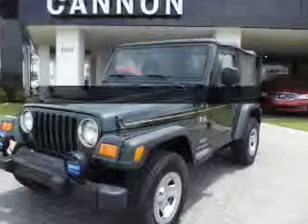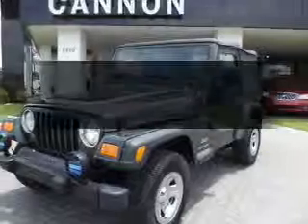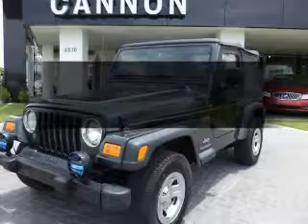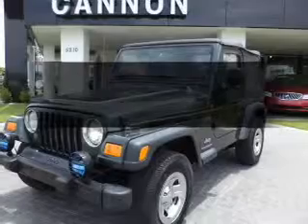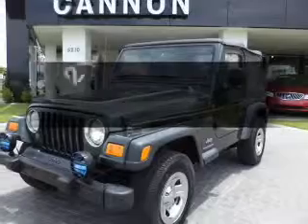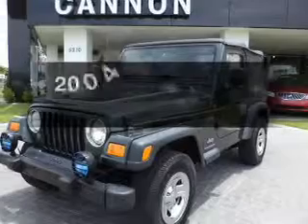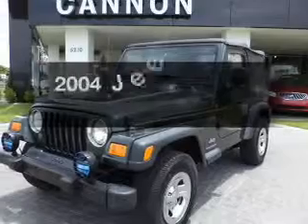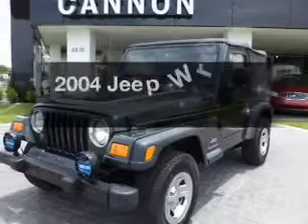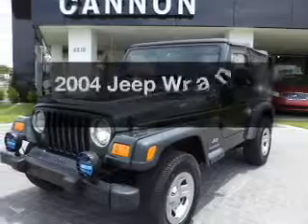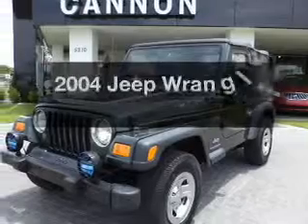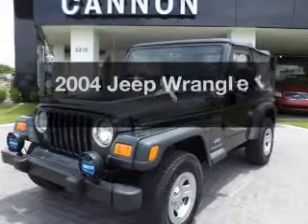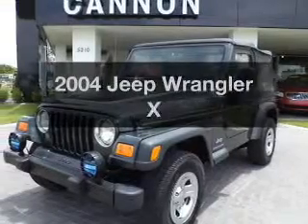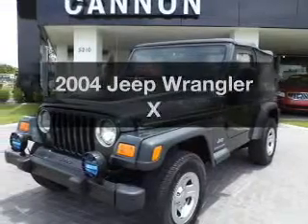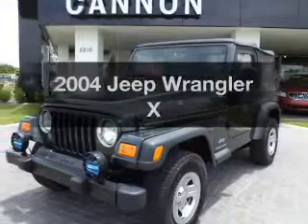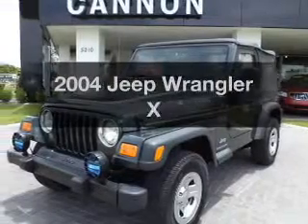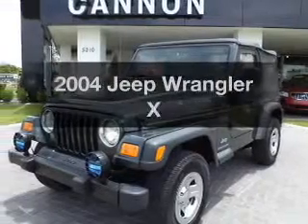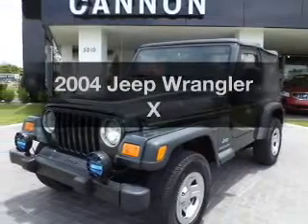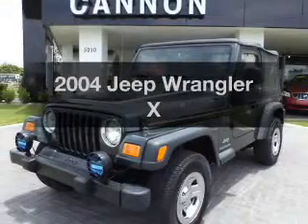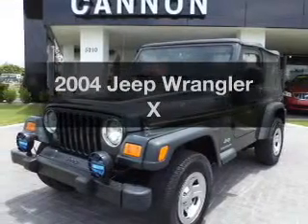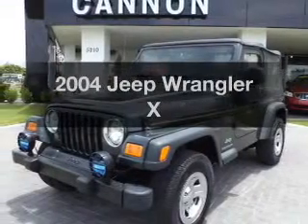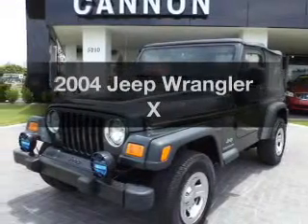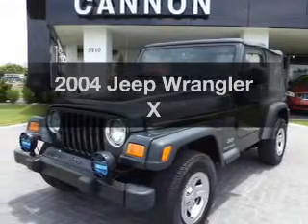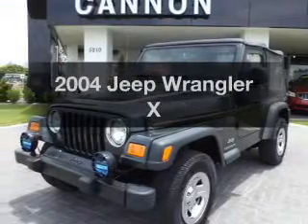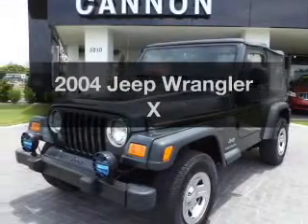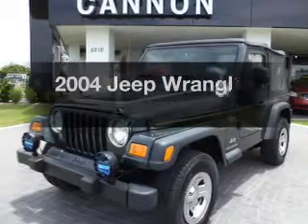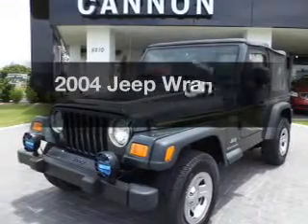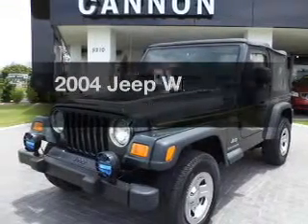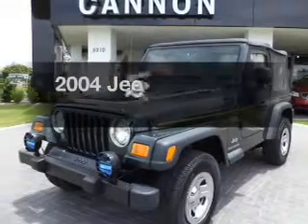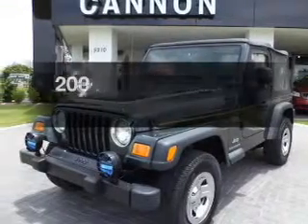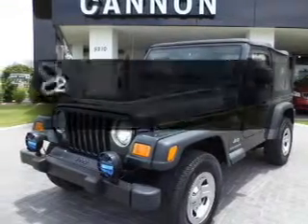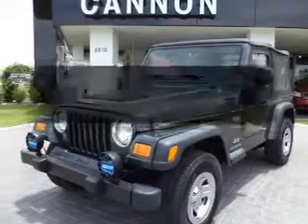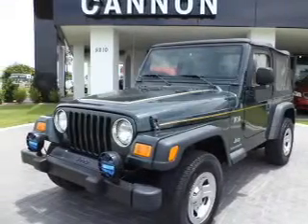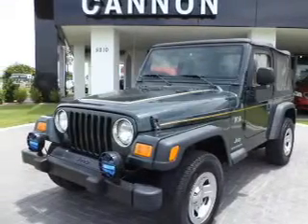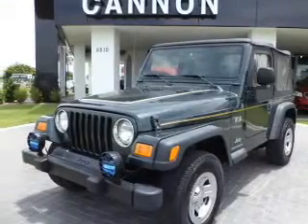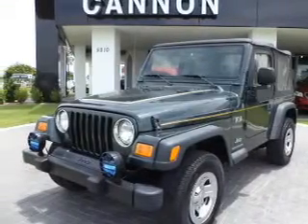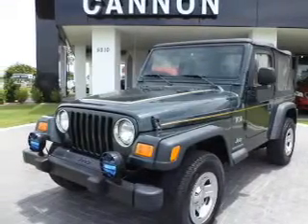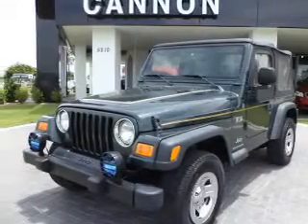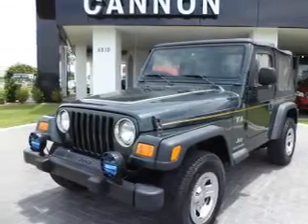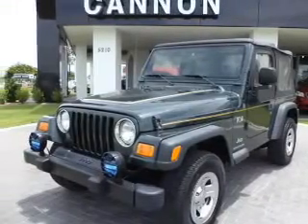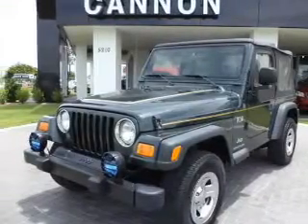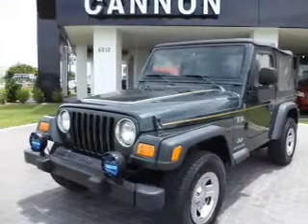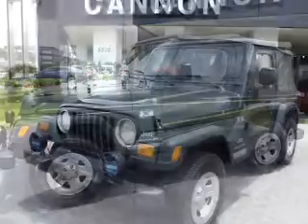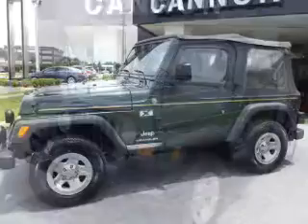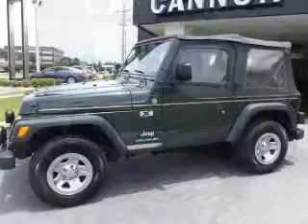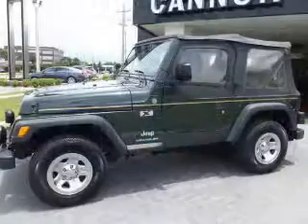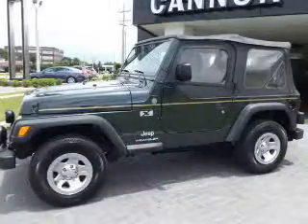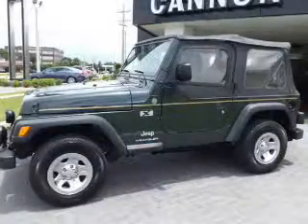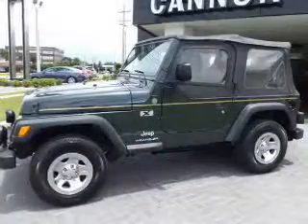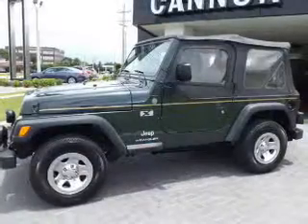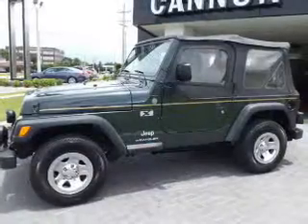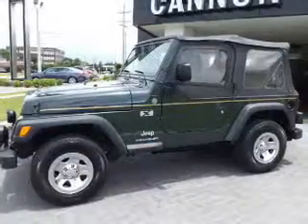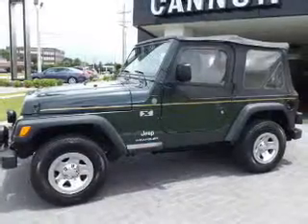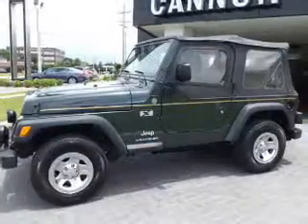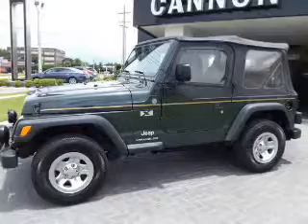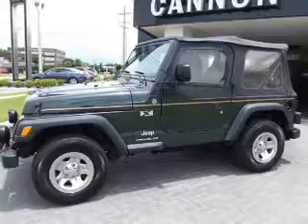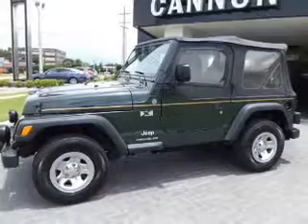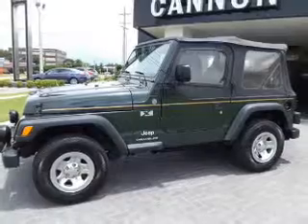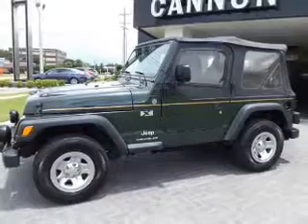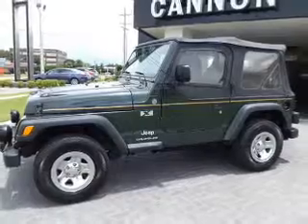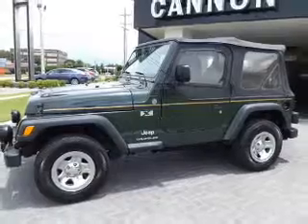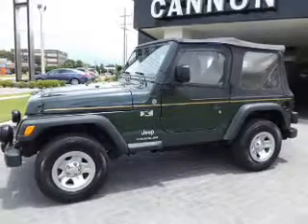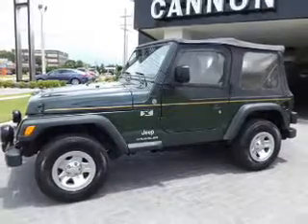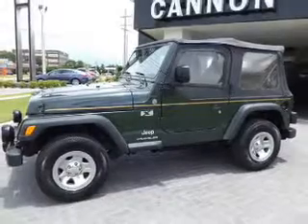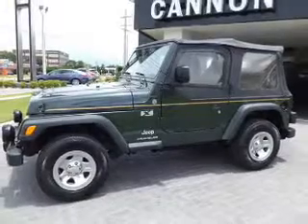Get noticed in this 2004 Jeep Wrangler. Everything you need under one roof with this great vehicle.